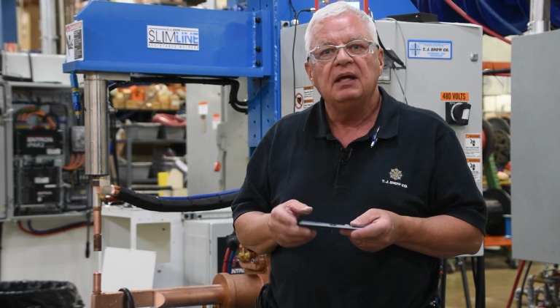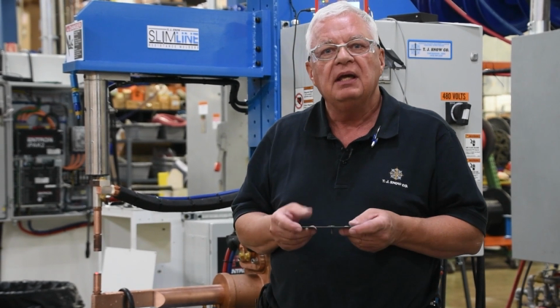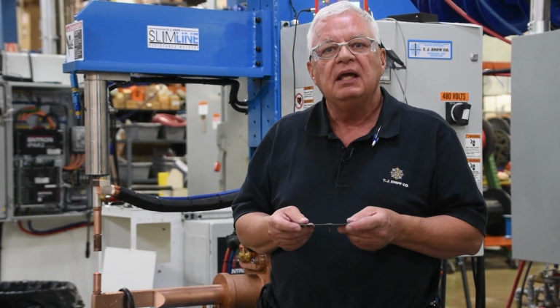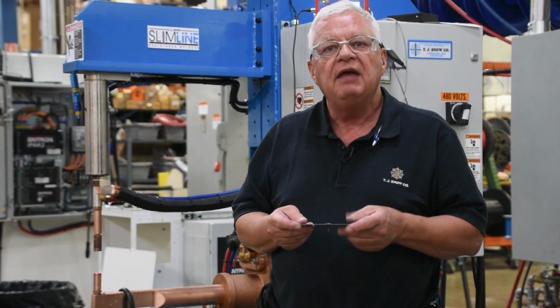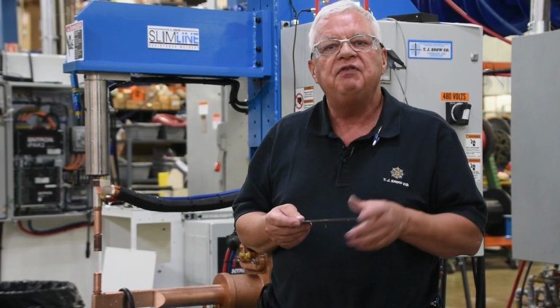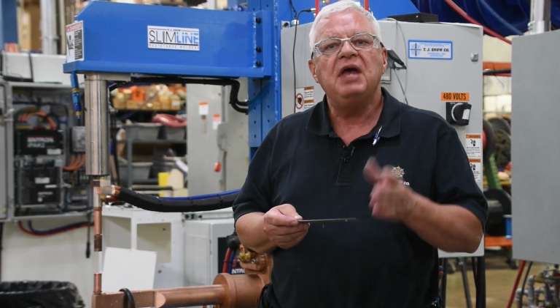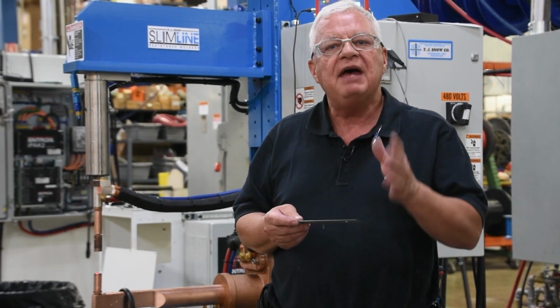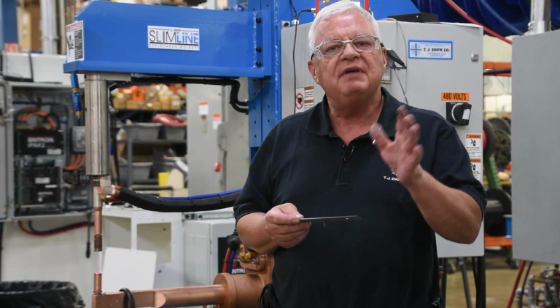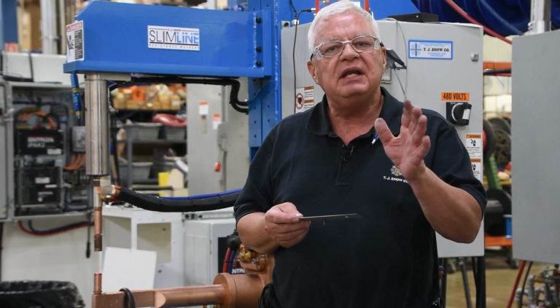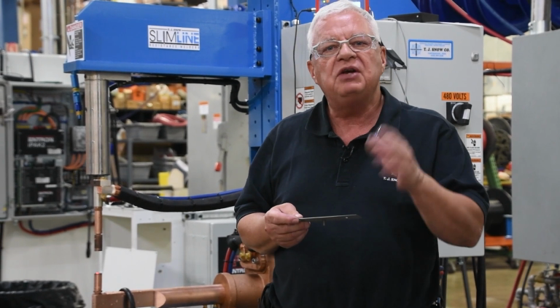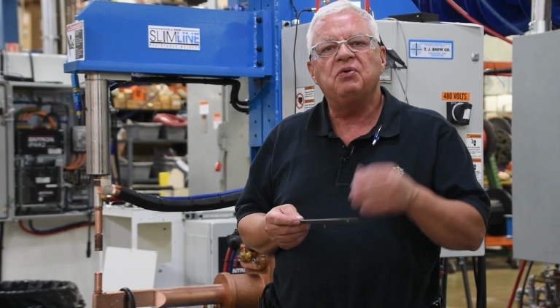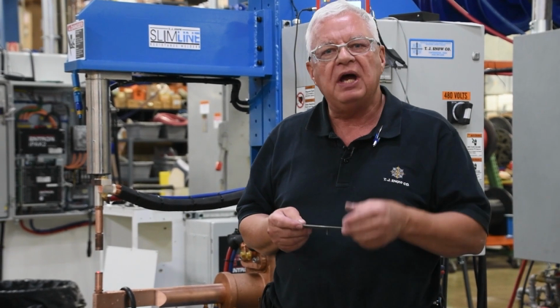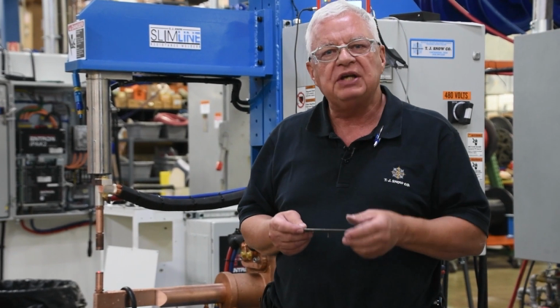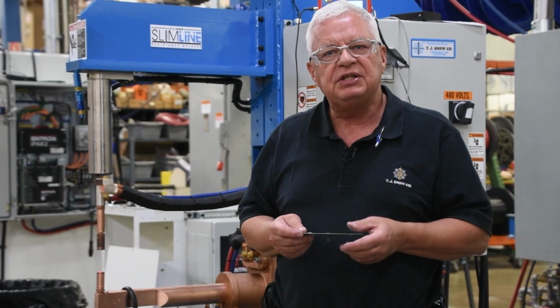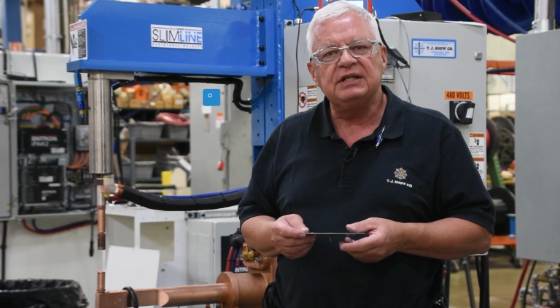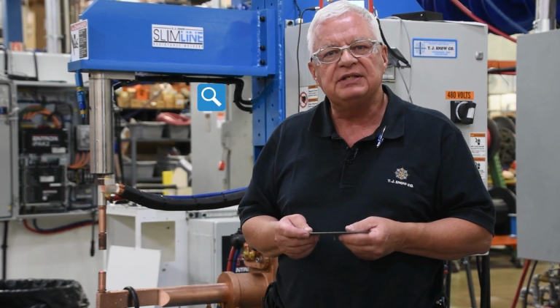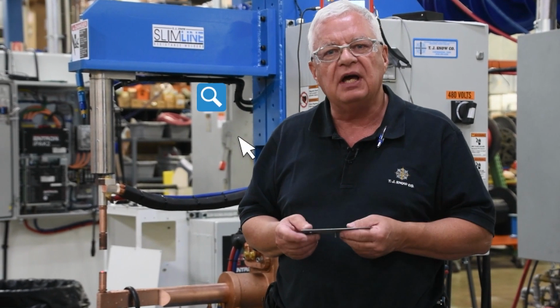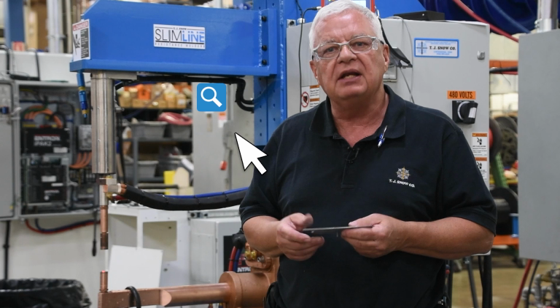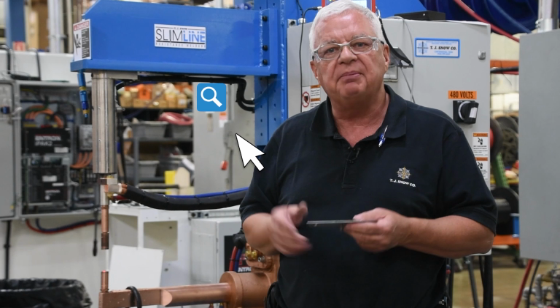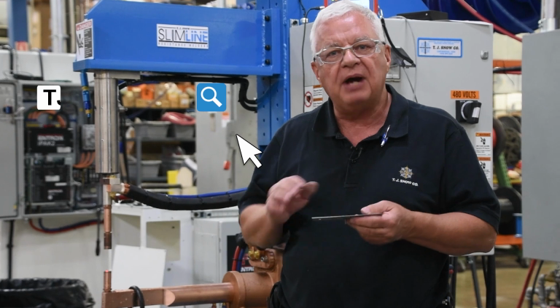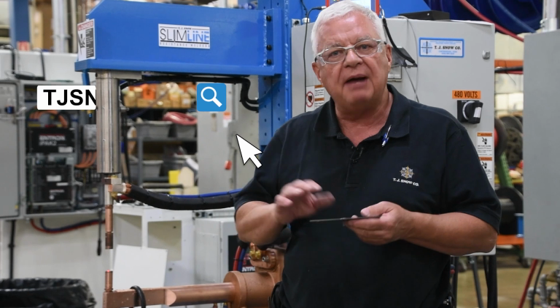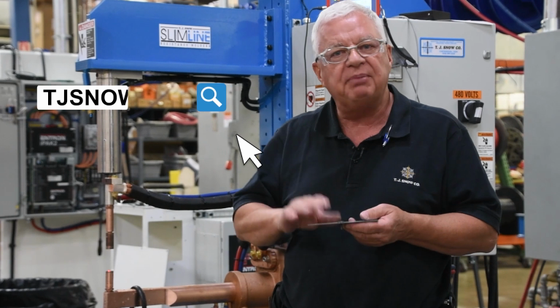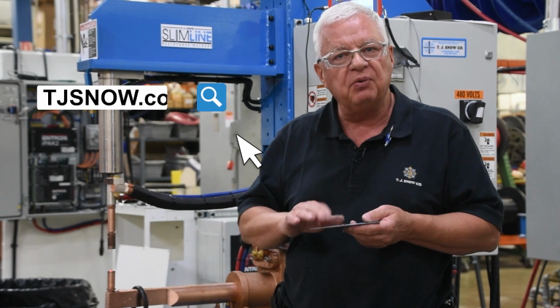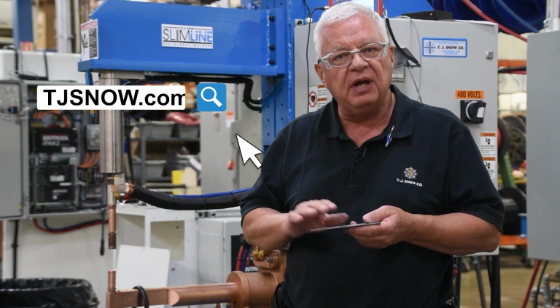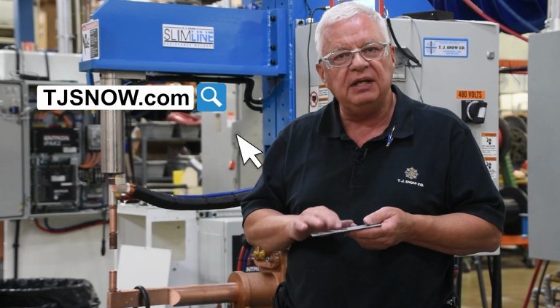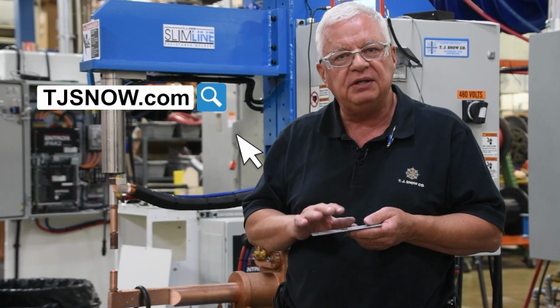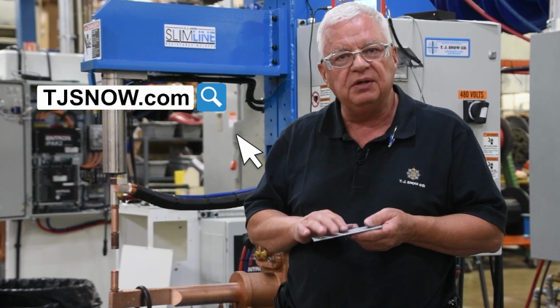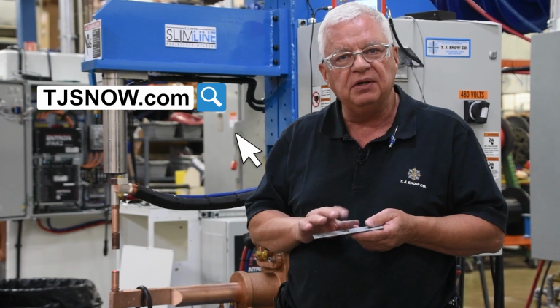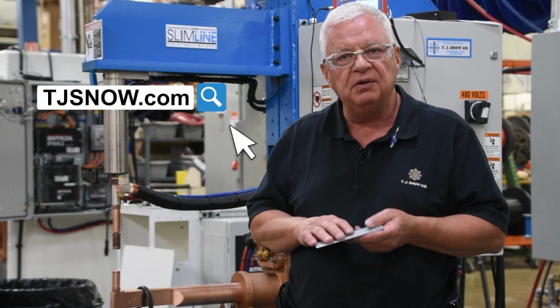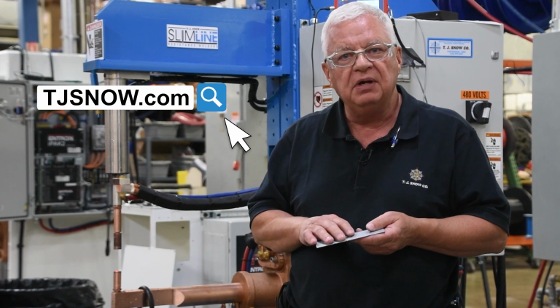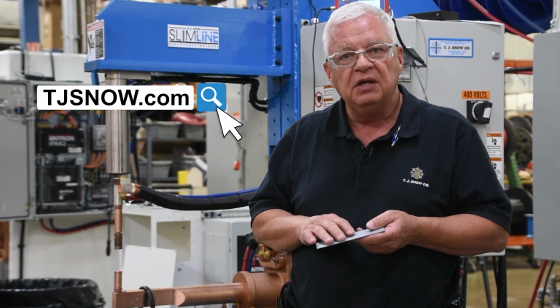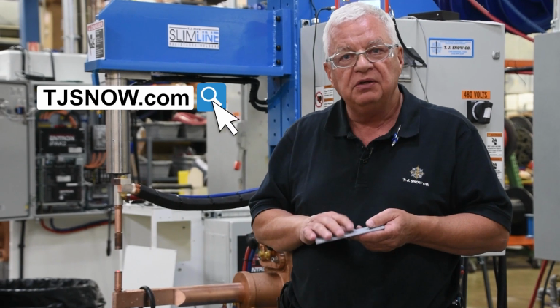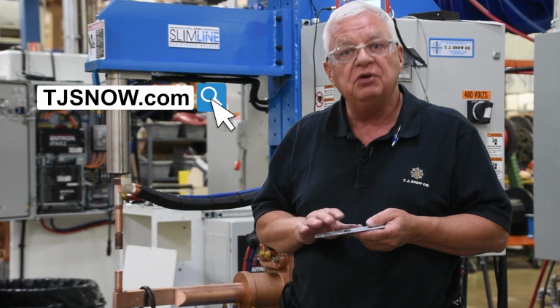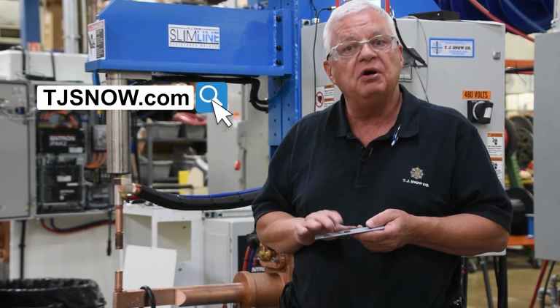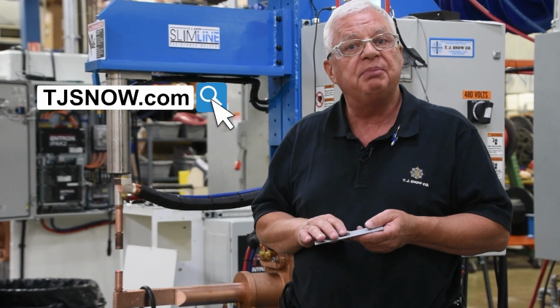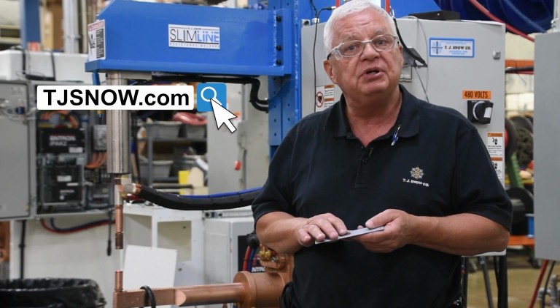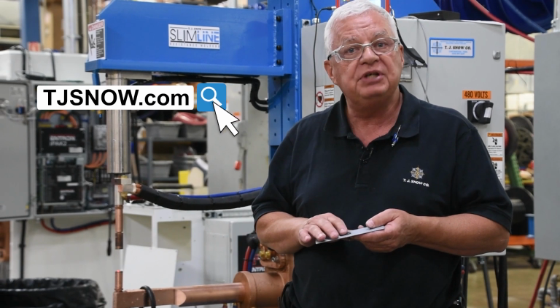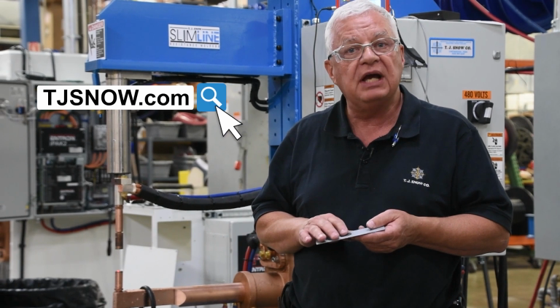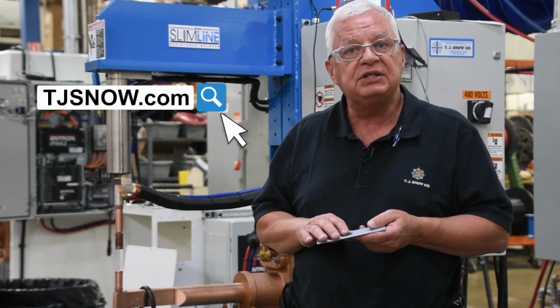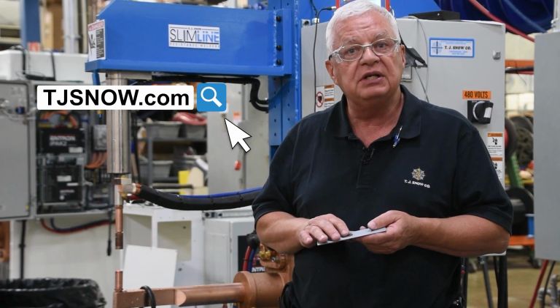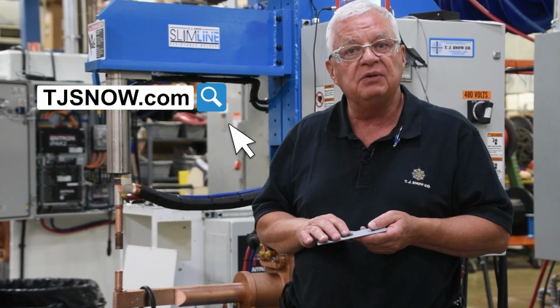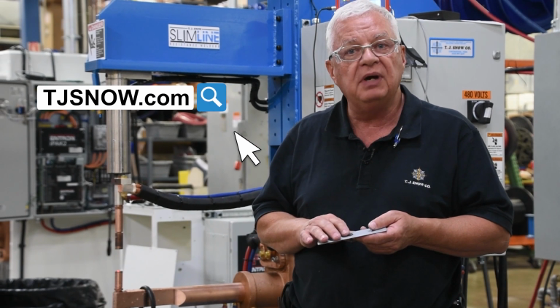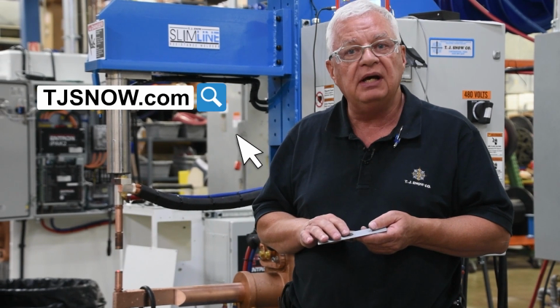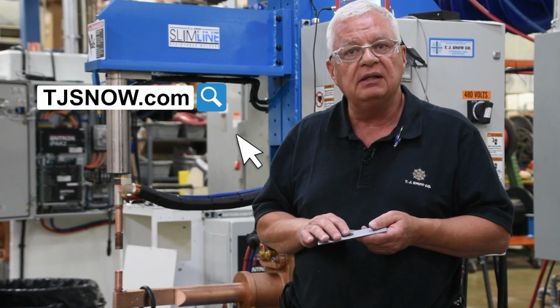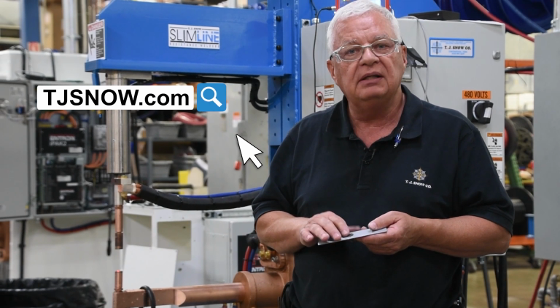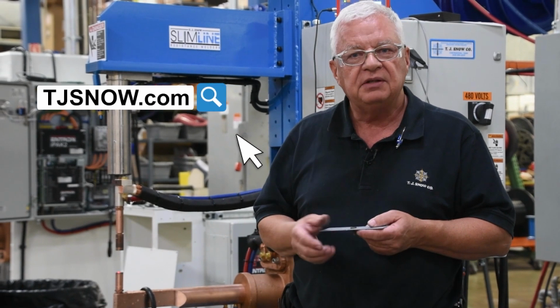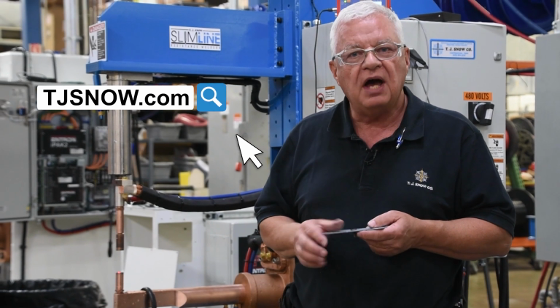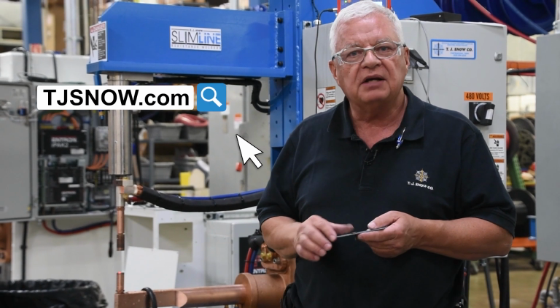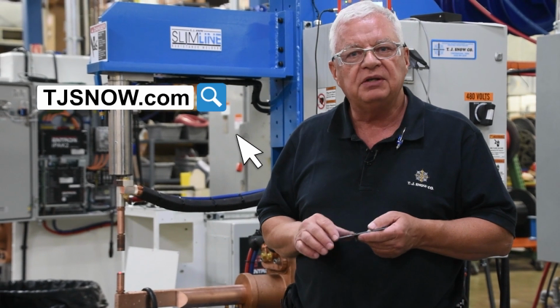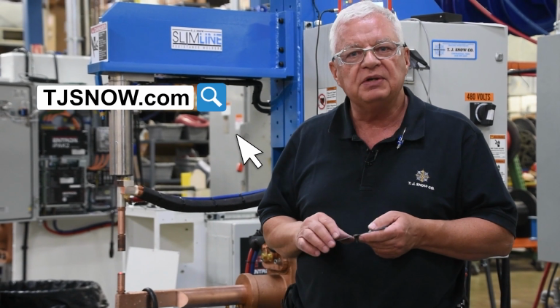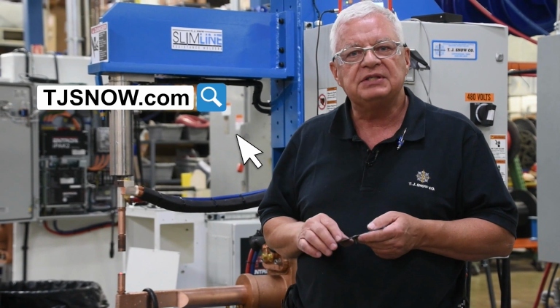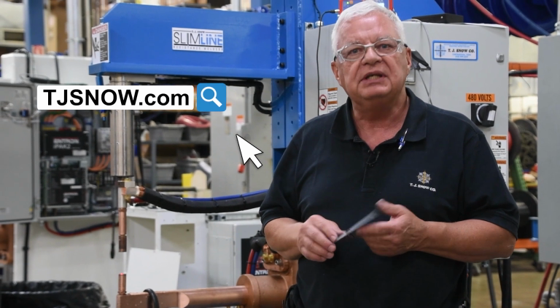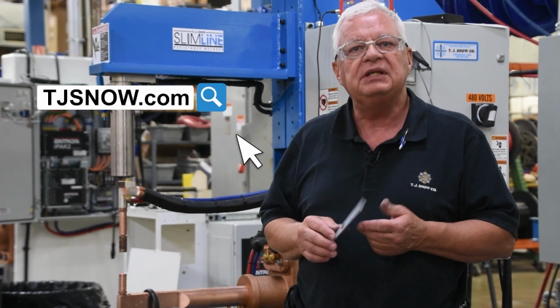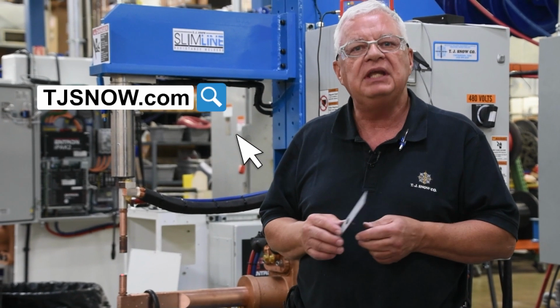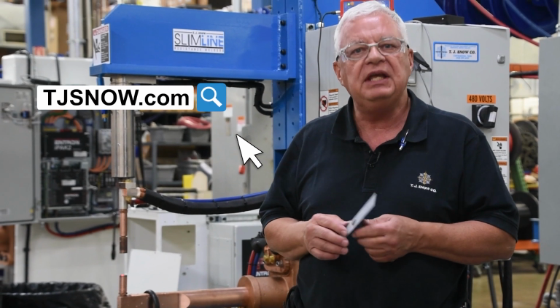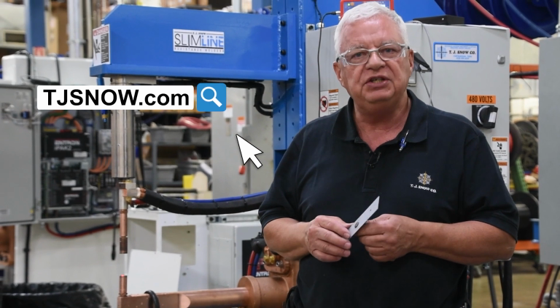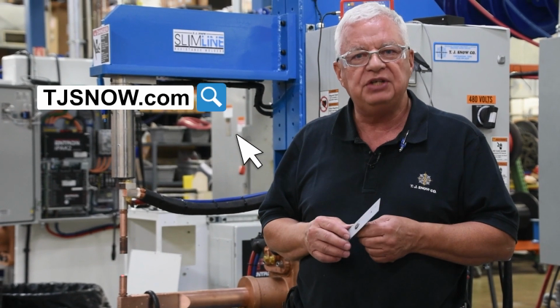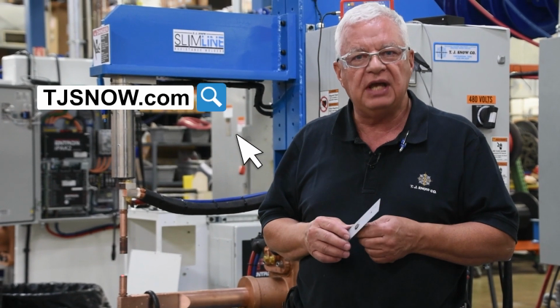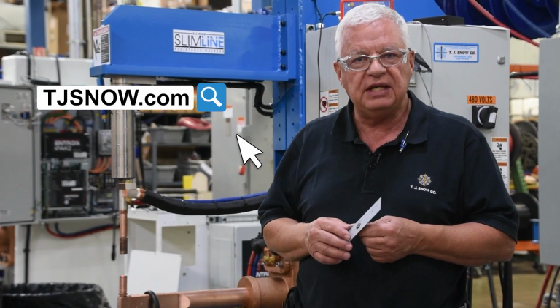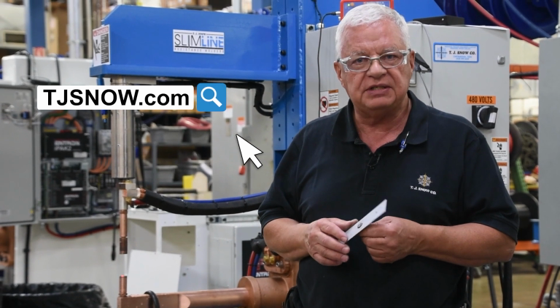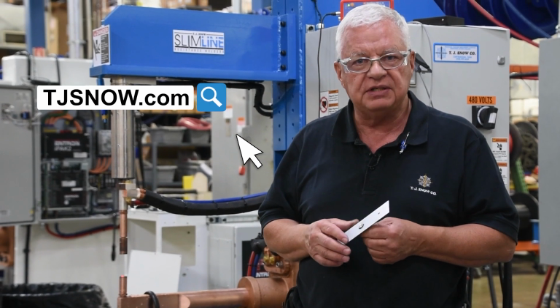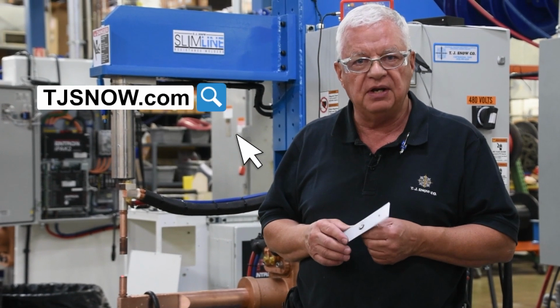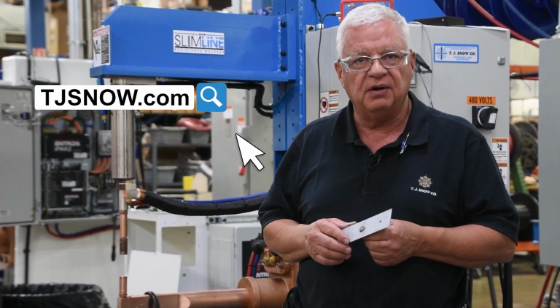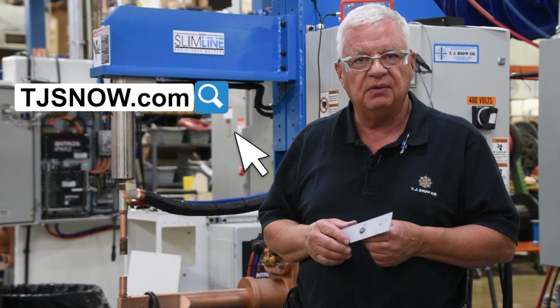If you have any questions on the proper way to do a projection weld, talk to us at TJ Snow. Take care.